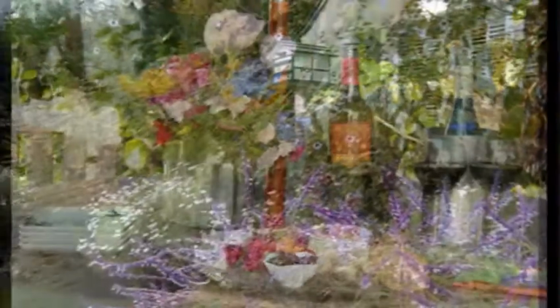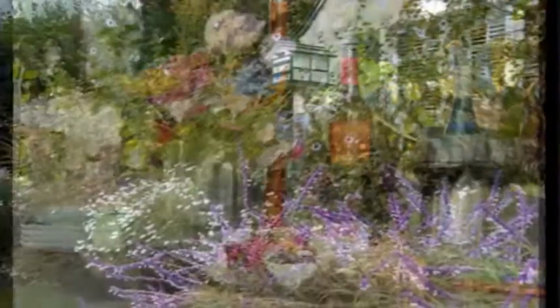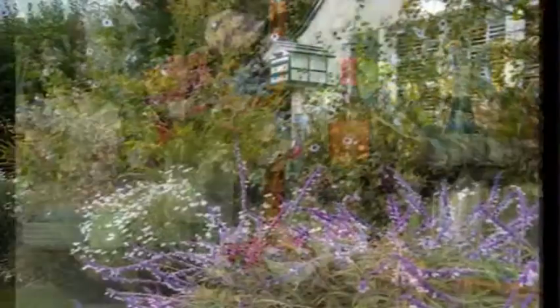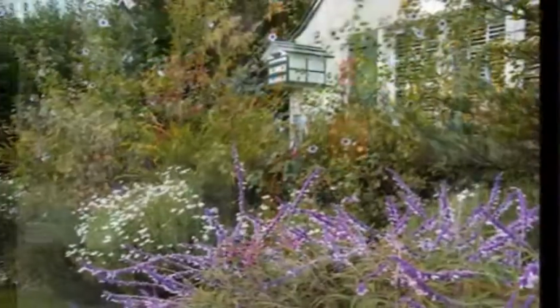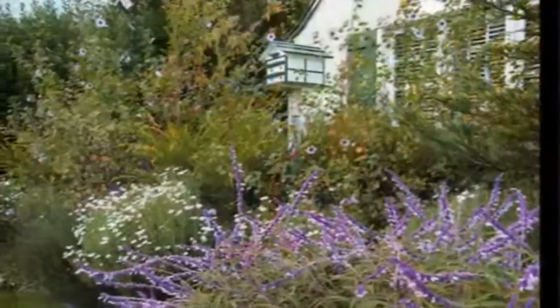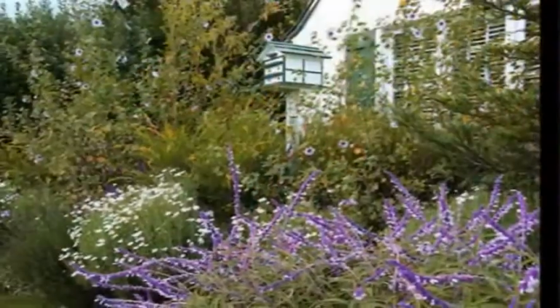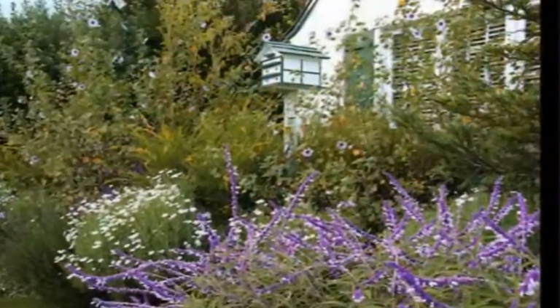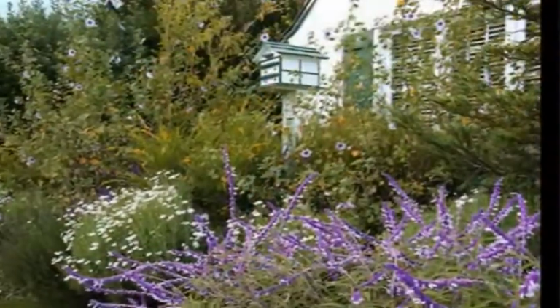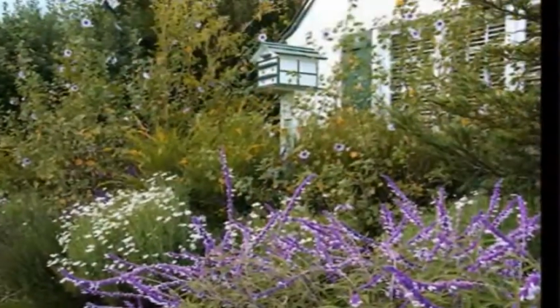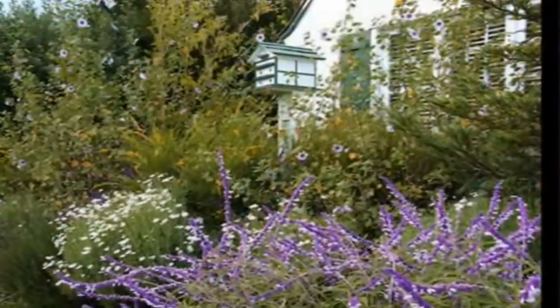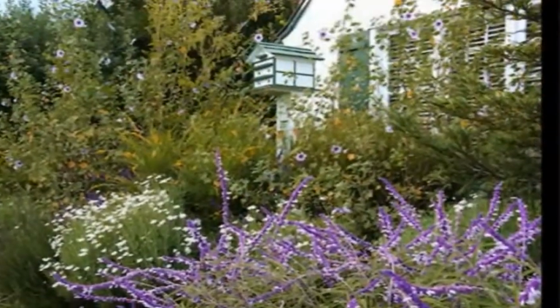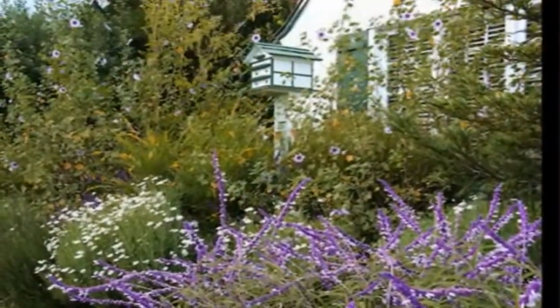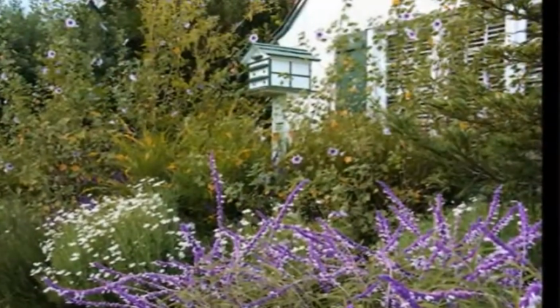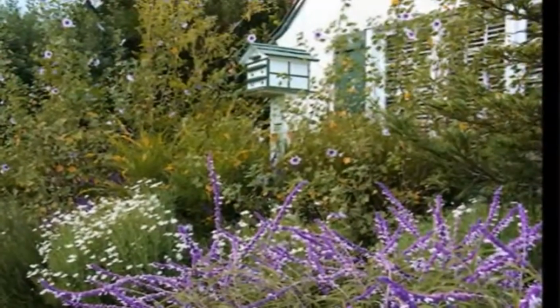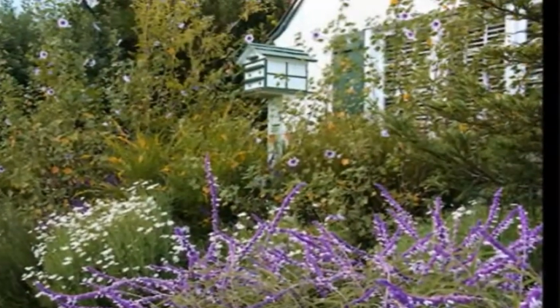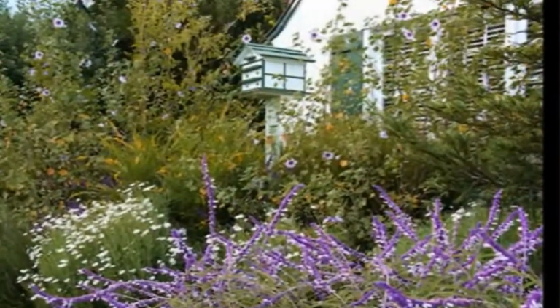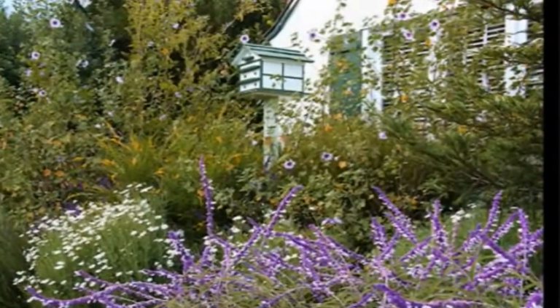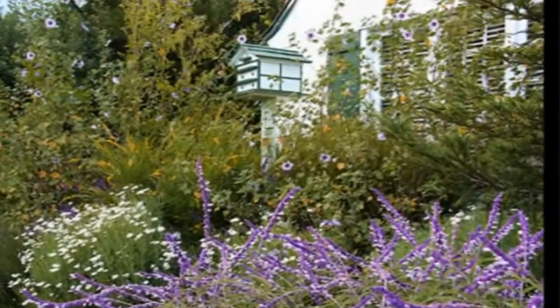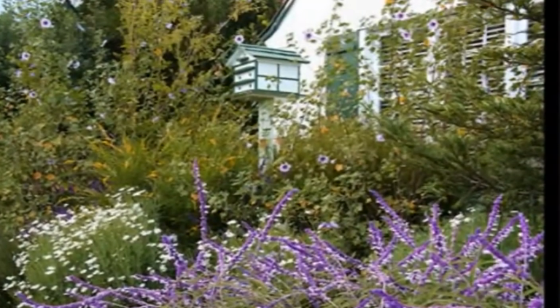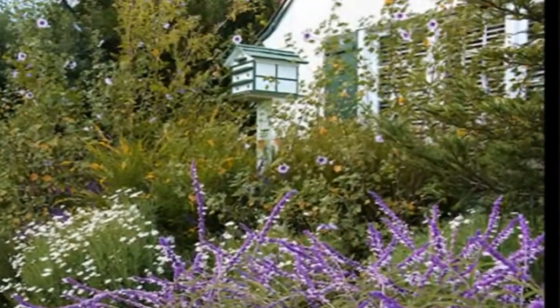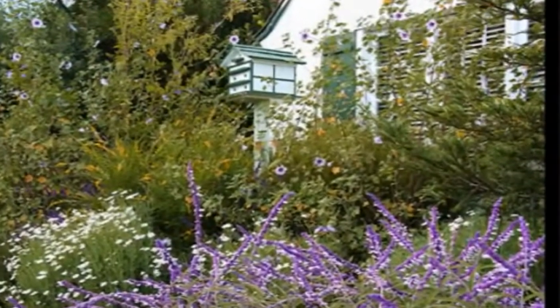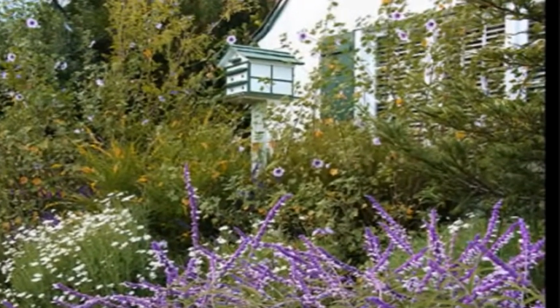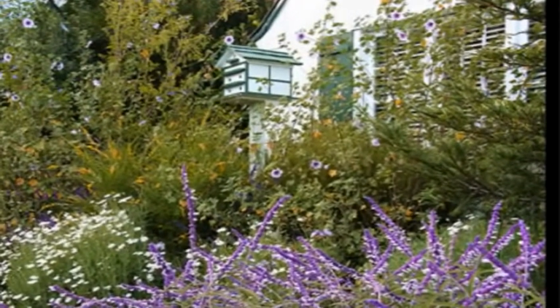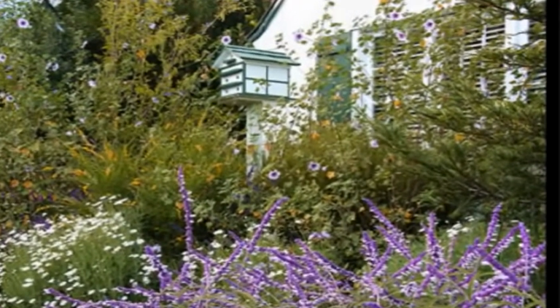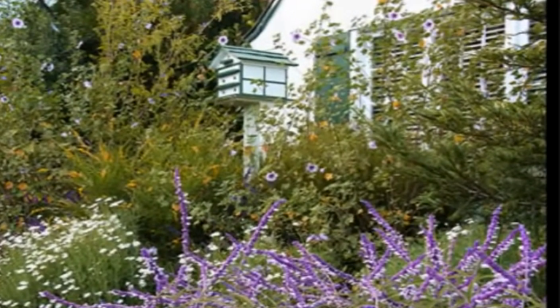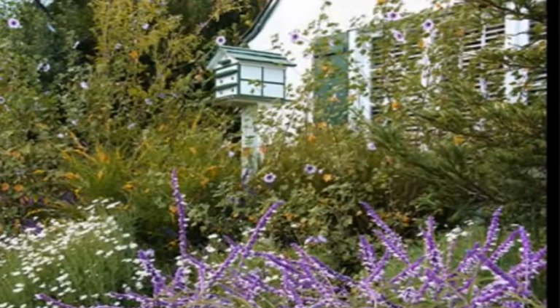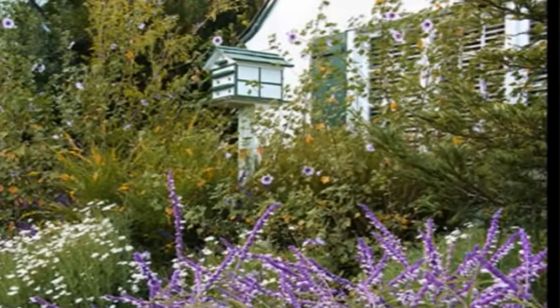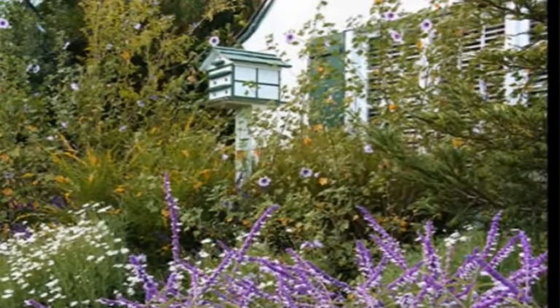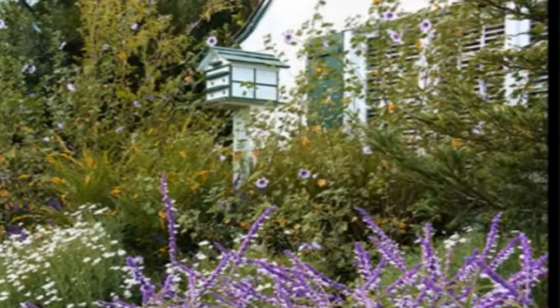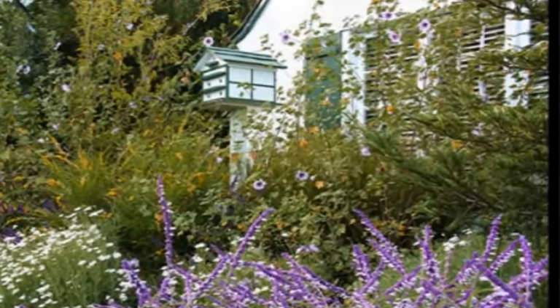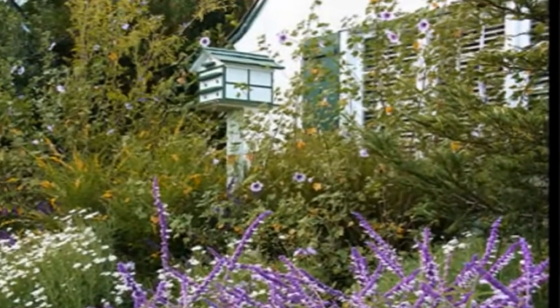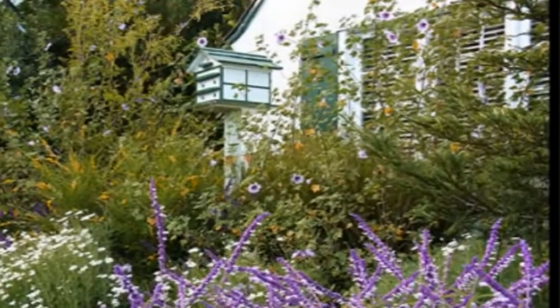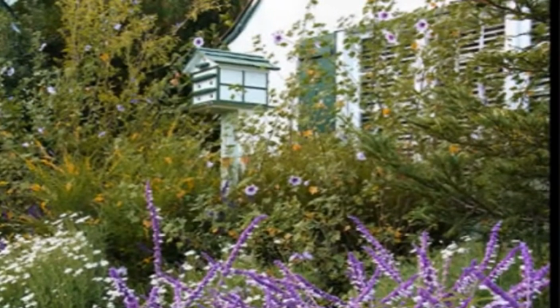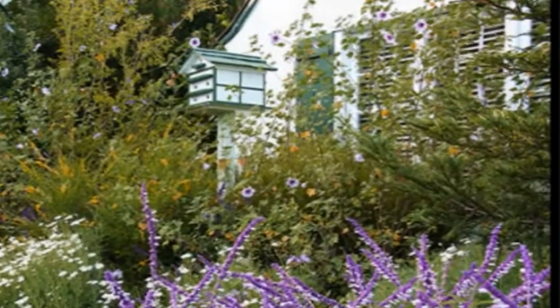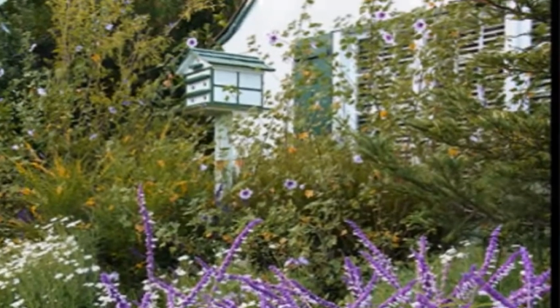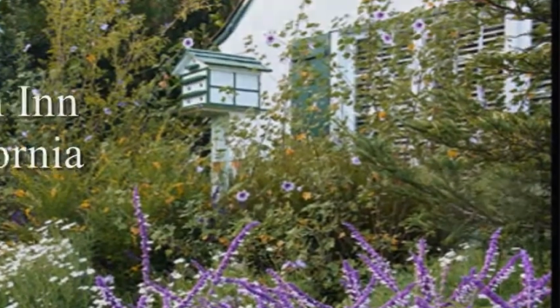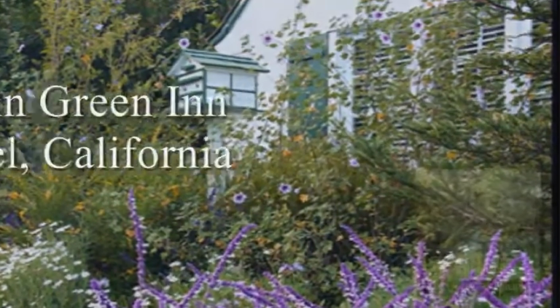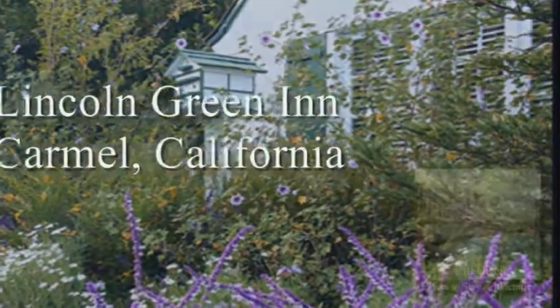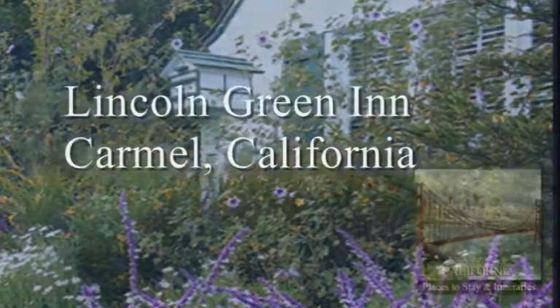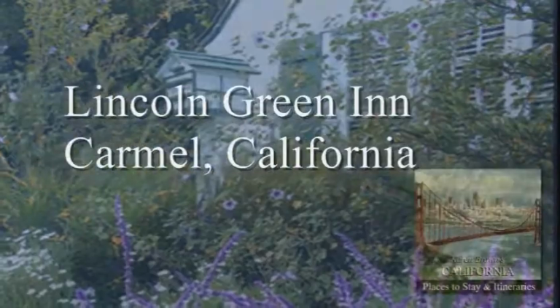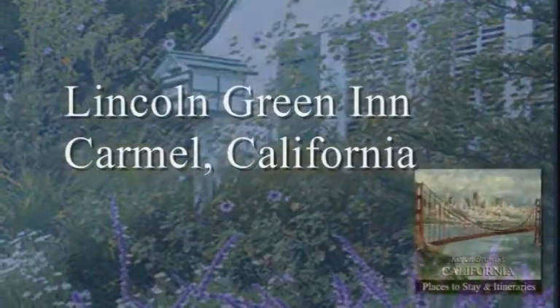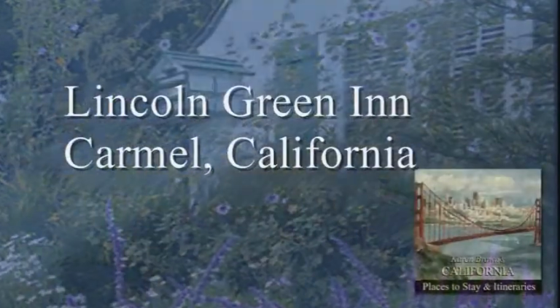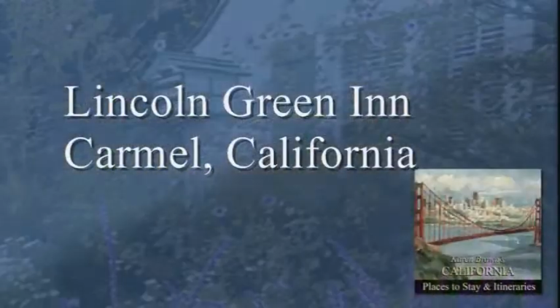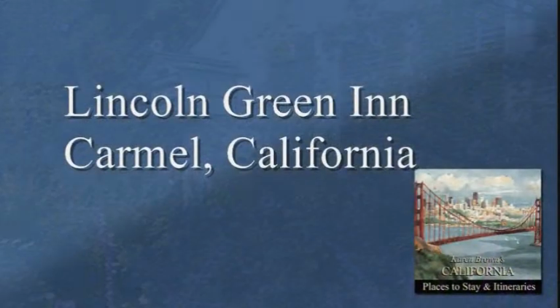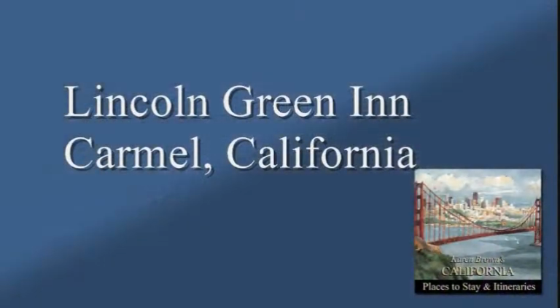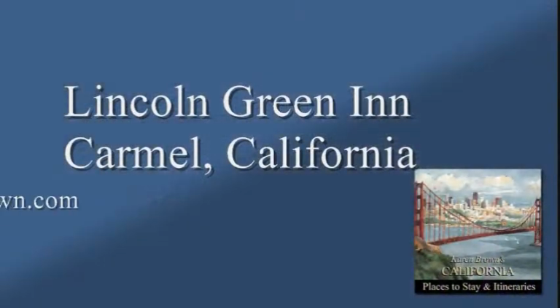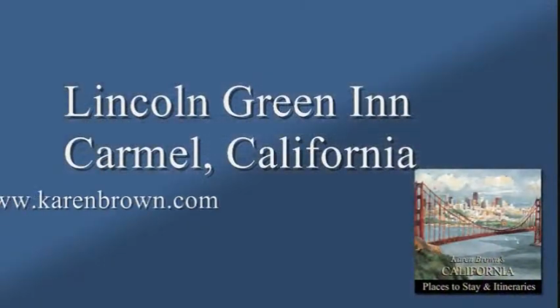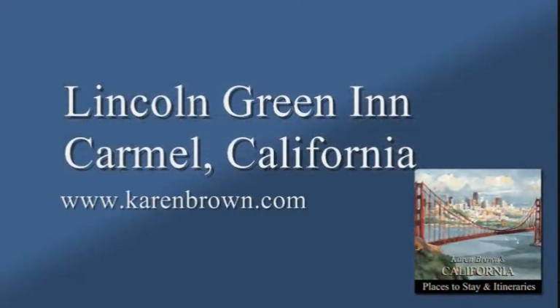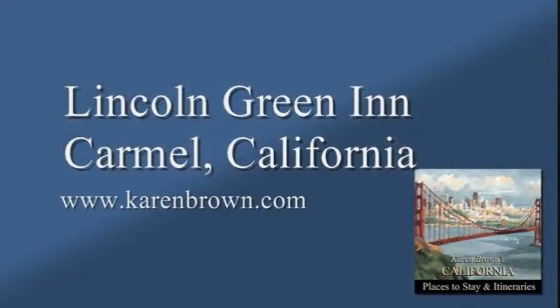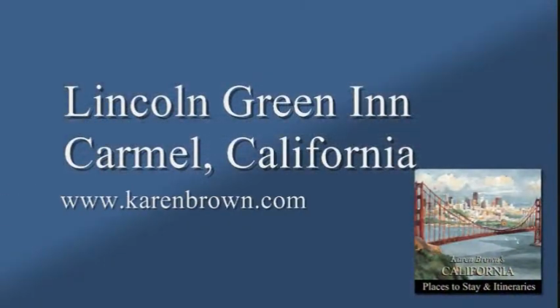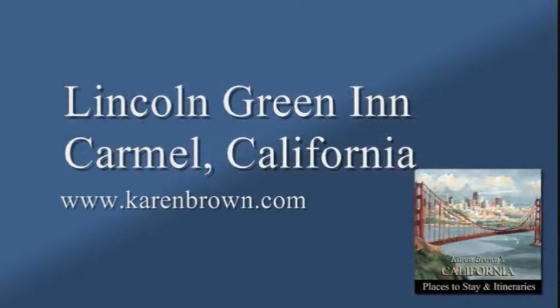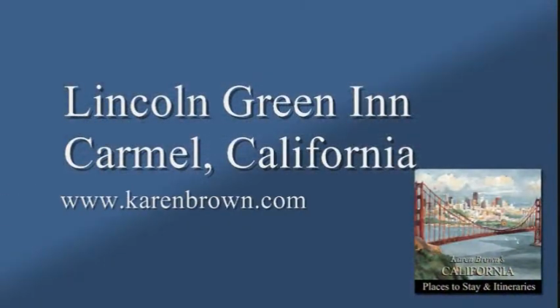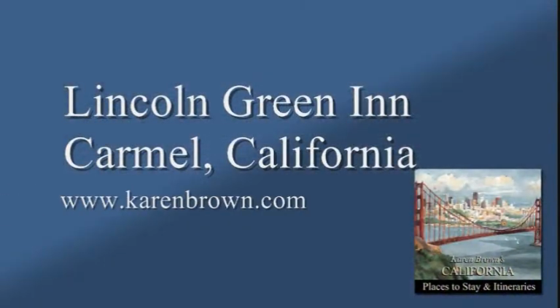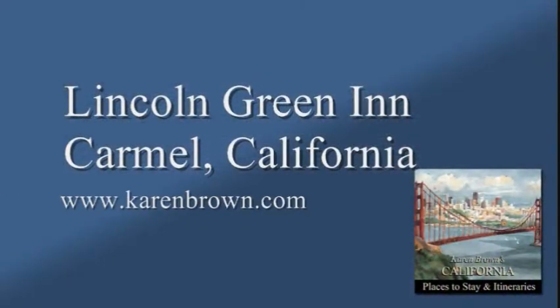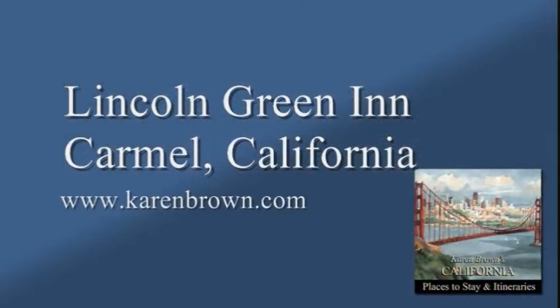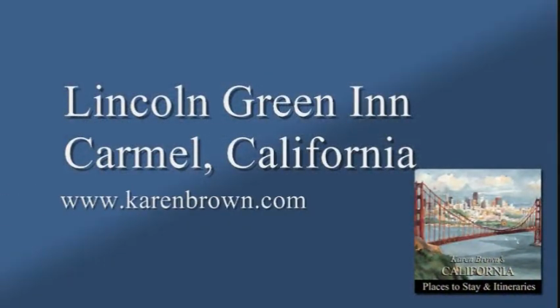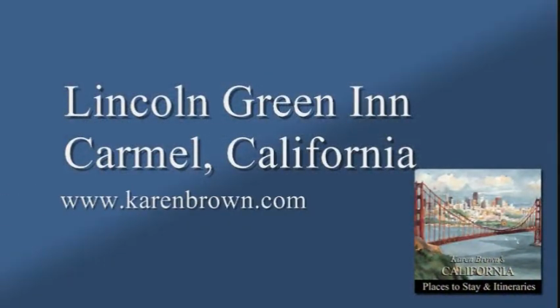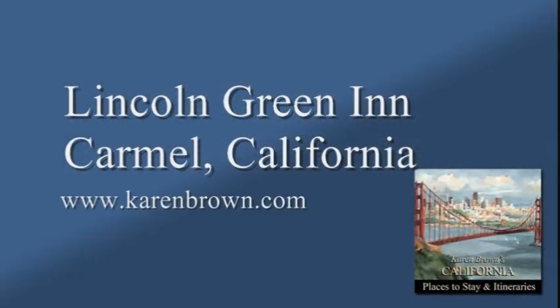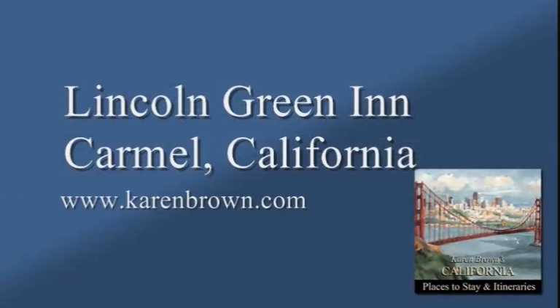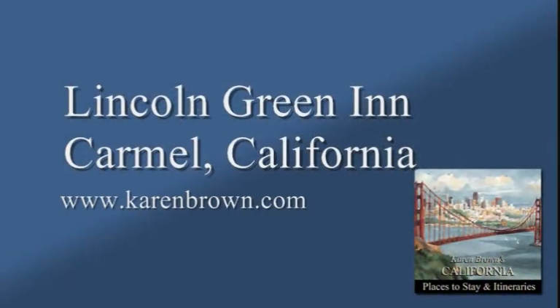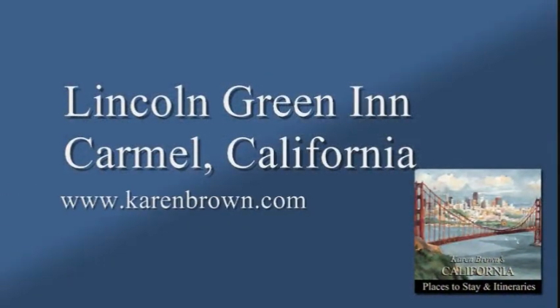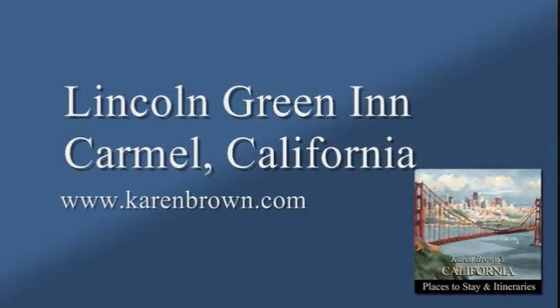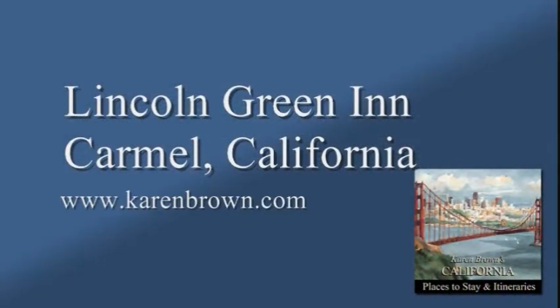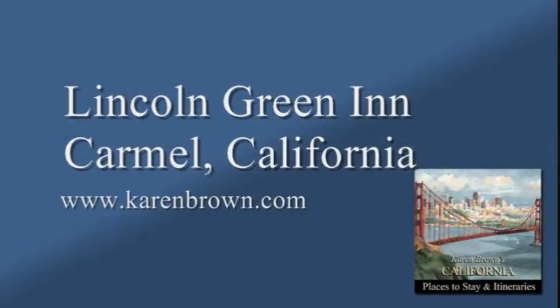Come and stay for a few days or a few weeks, as the cottages are also for rent by month. Travel your dreams with Karen Brown.